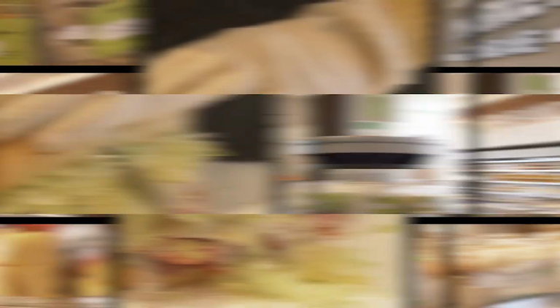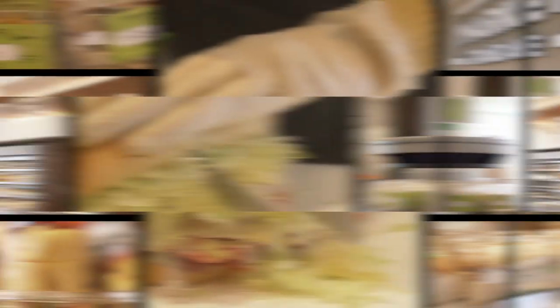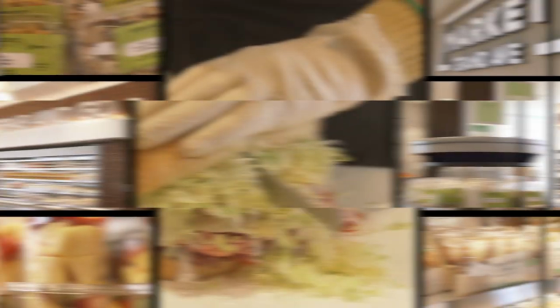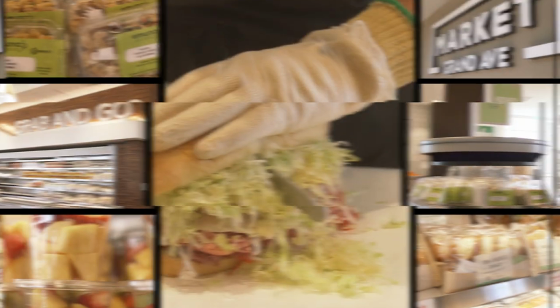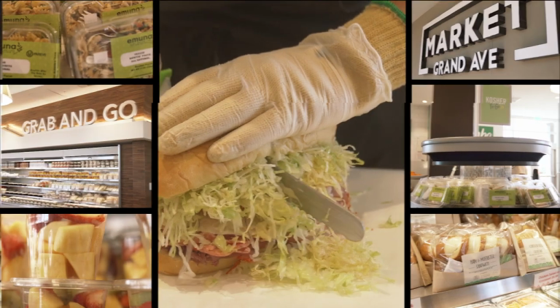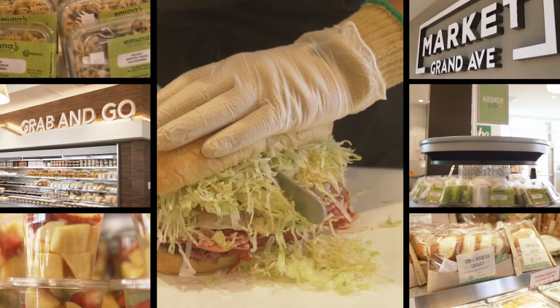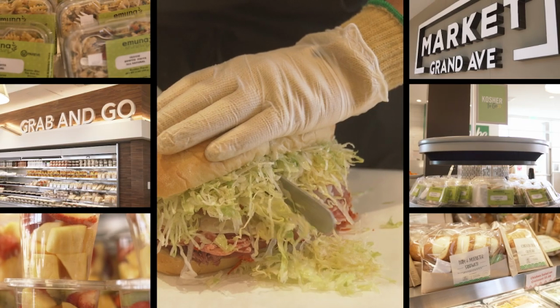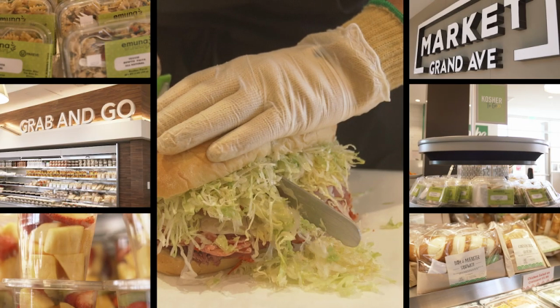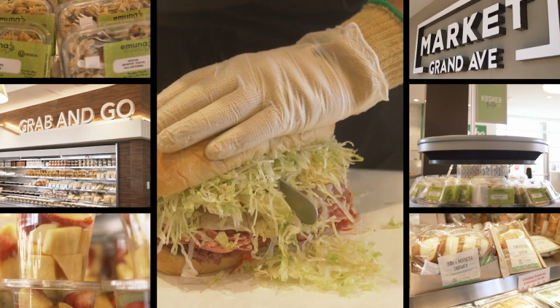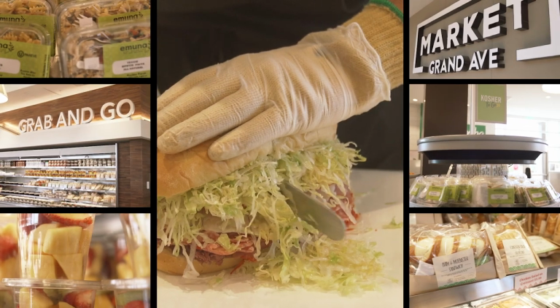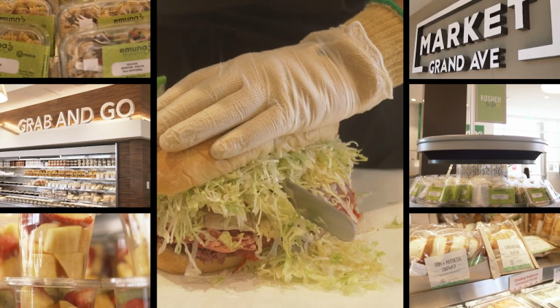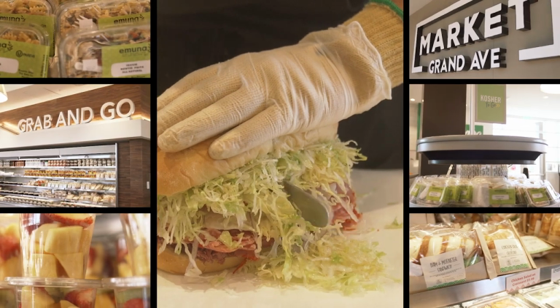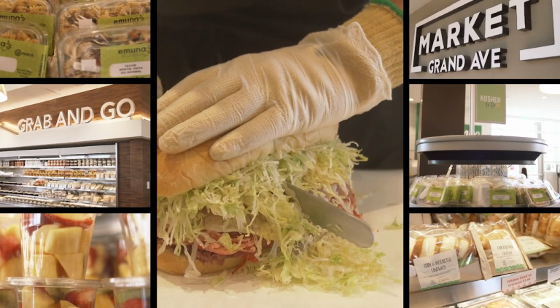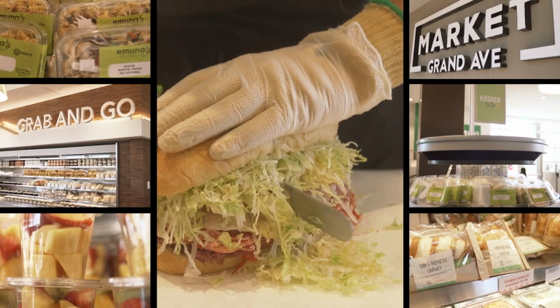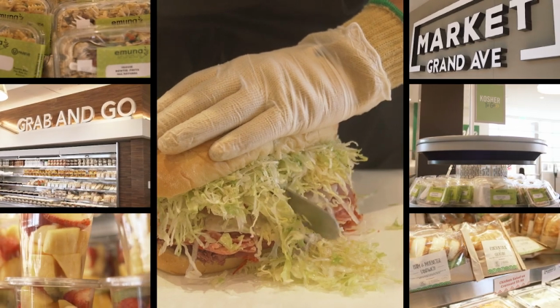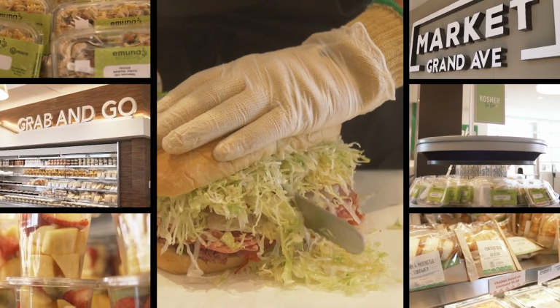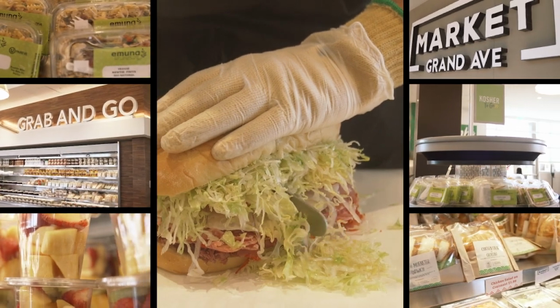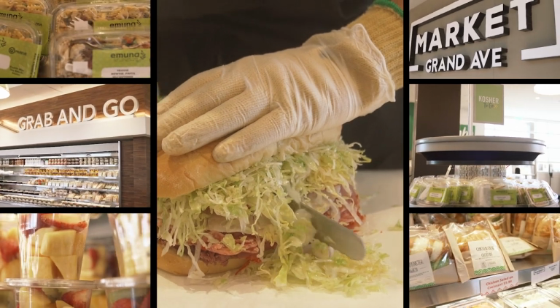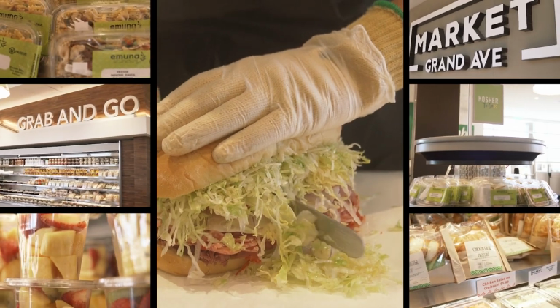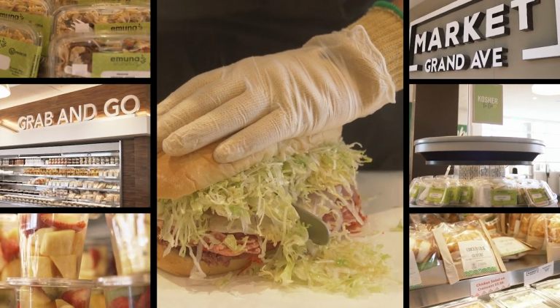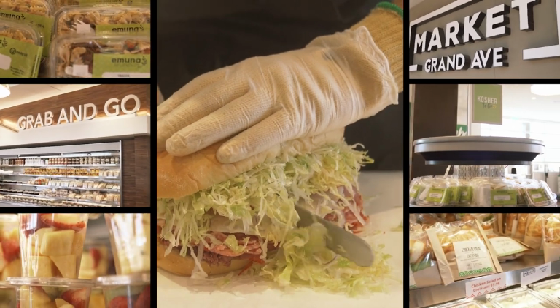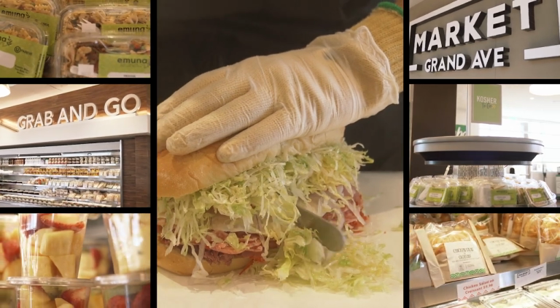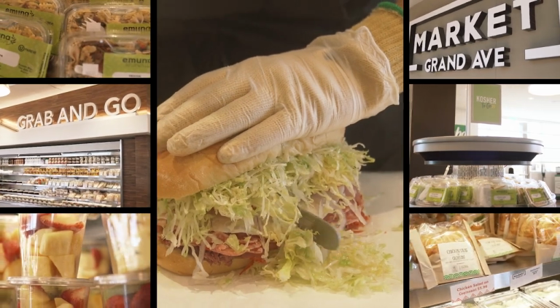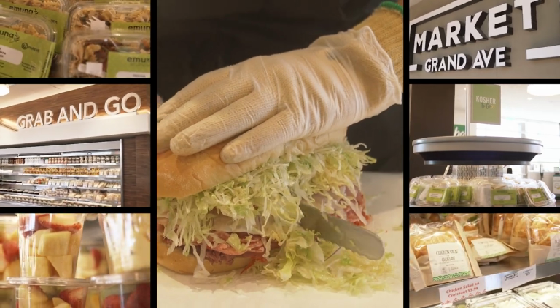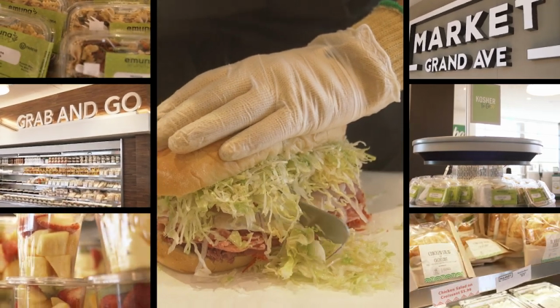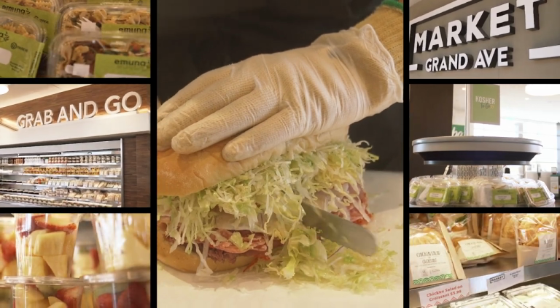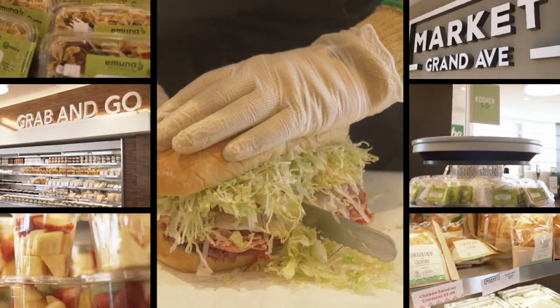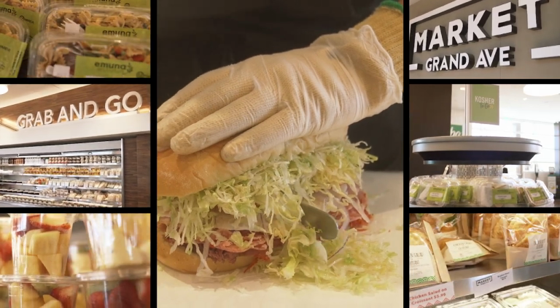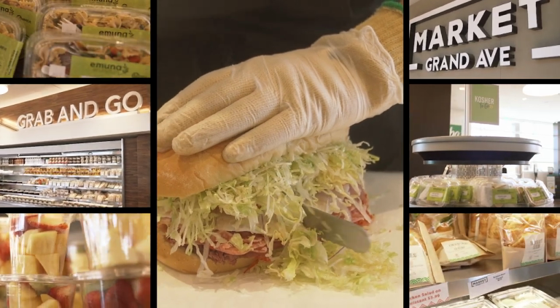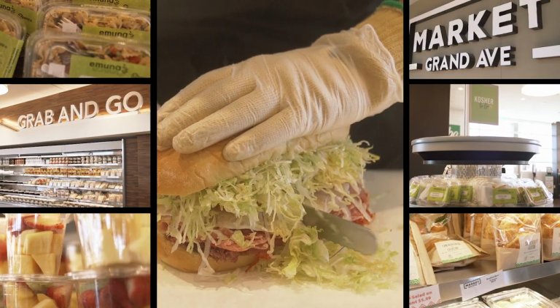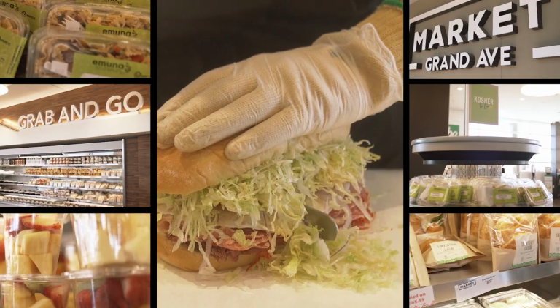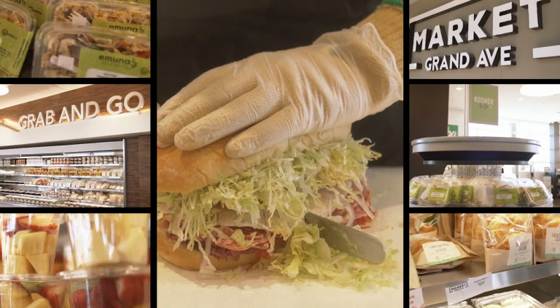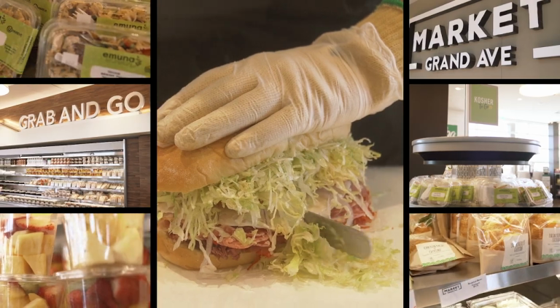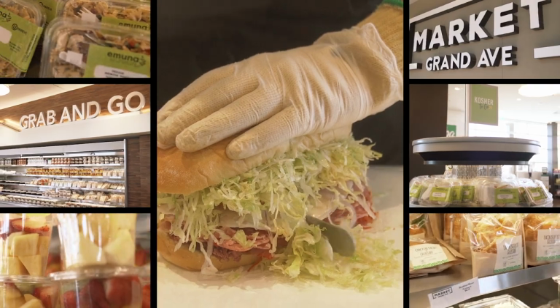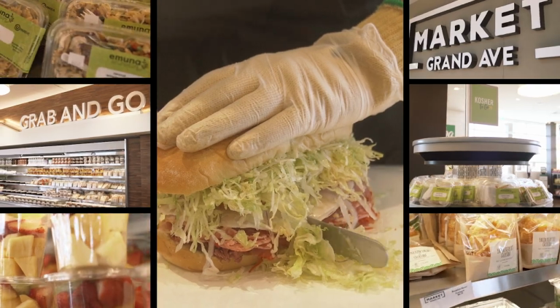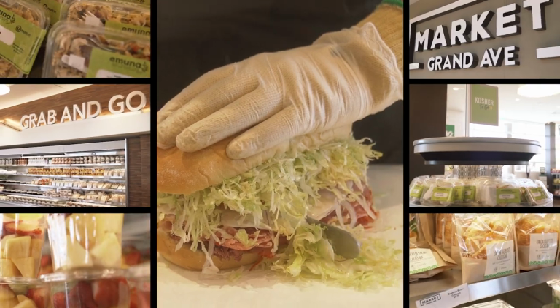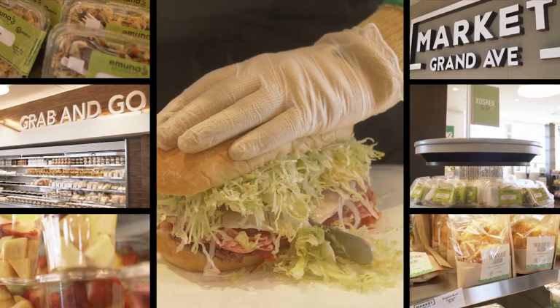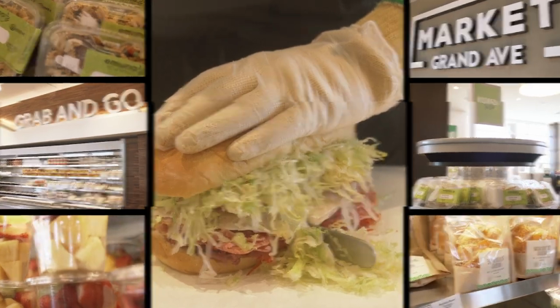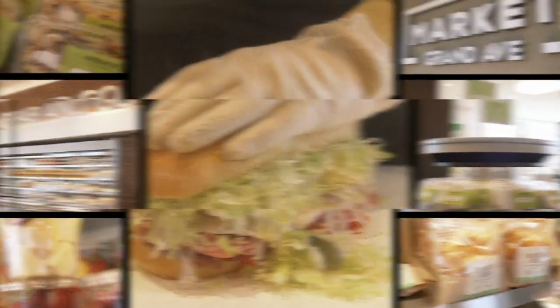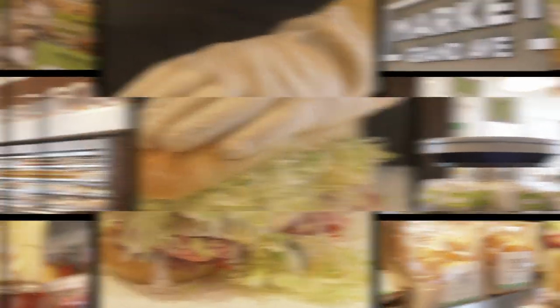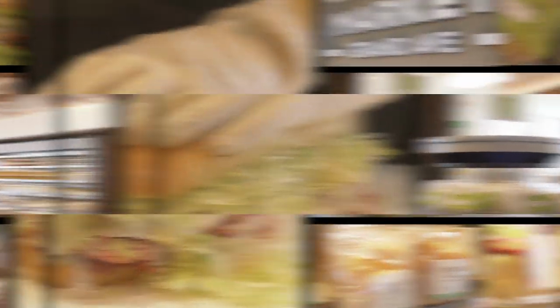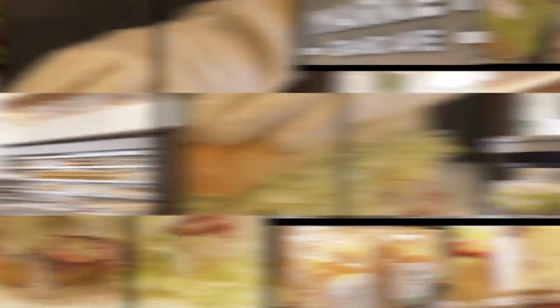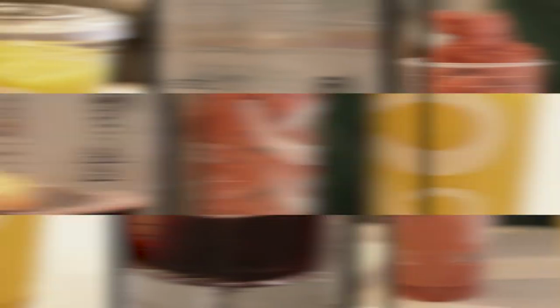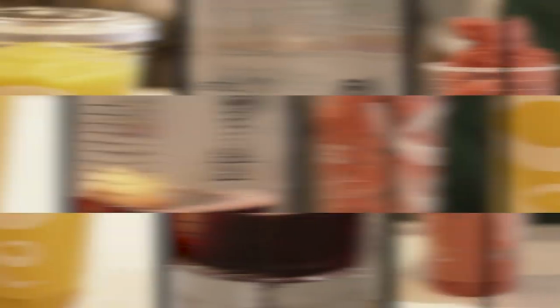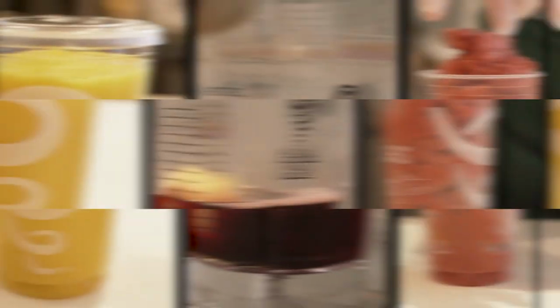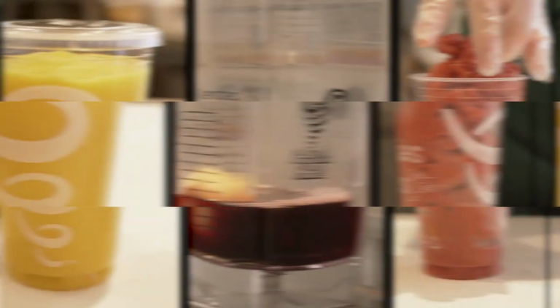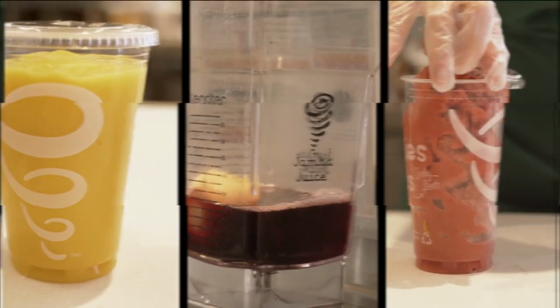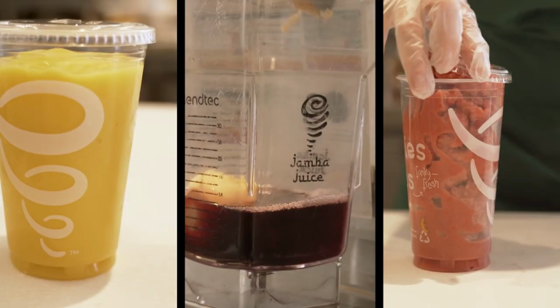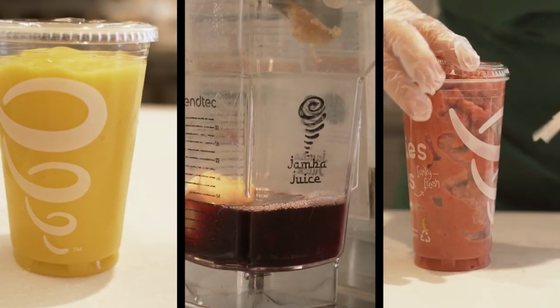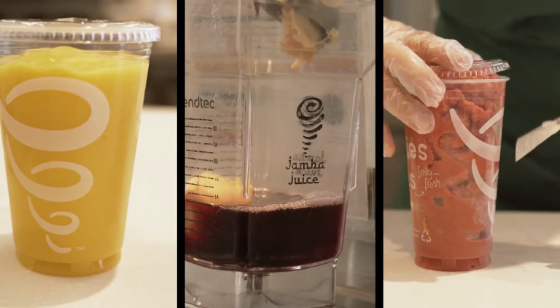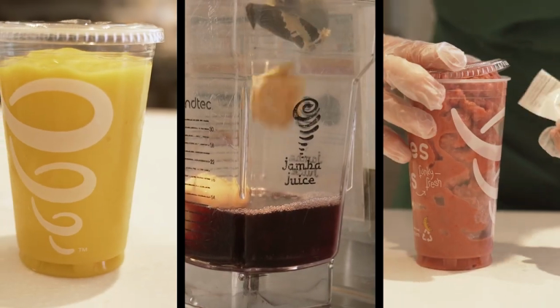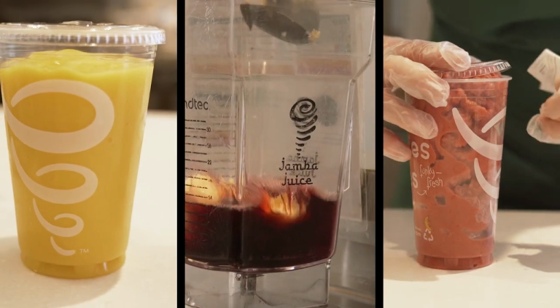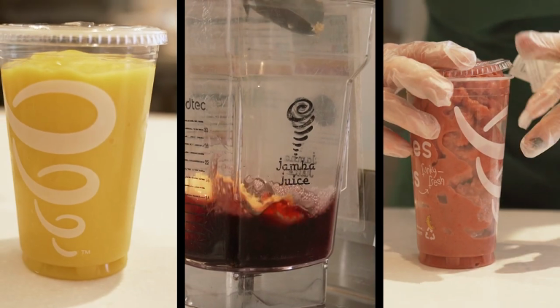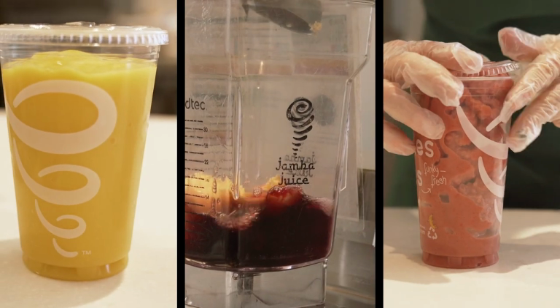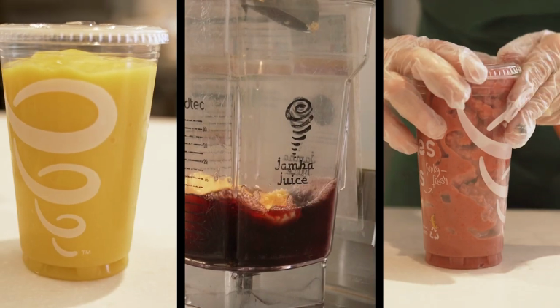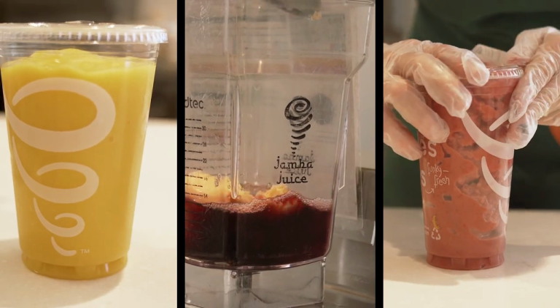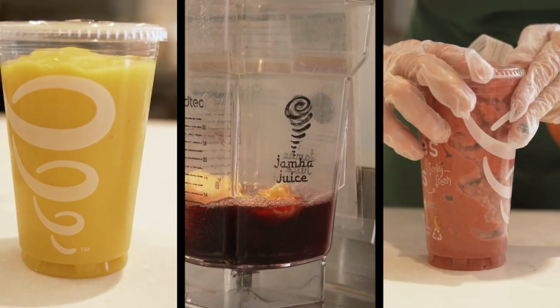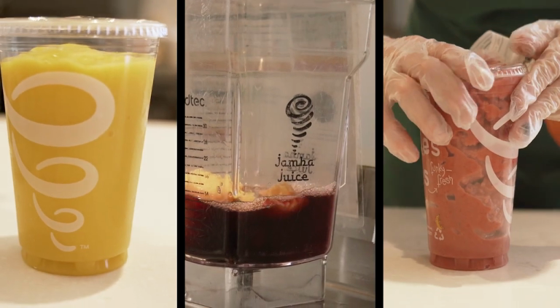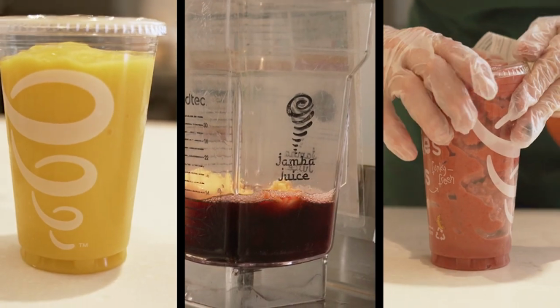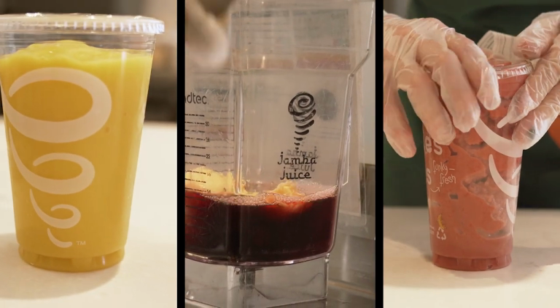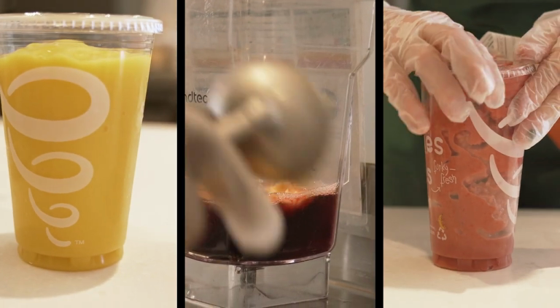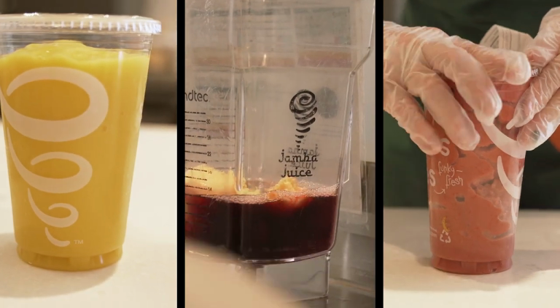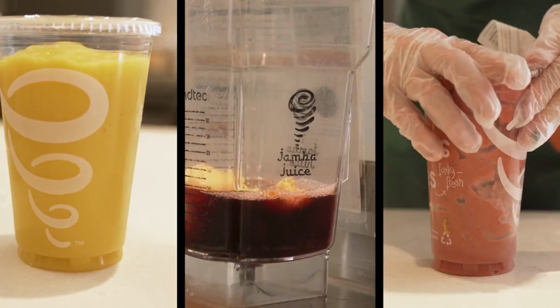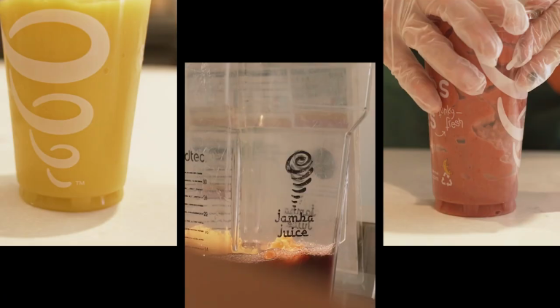Pop into Market Grand Ave for a full-service deli and grab-and-go meals, or grab a quick energy boost at Jamba.